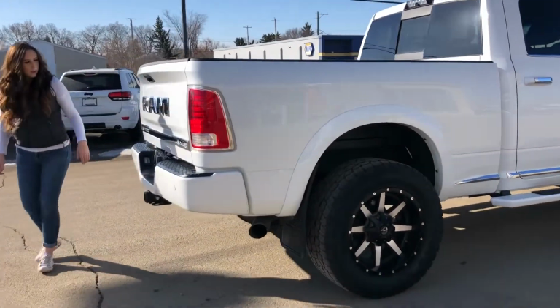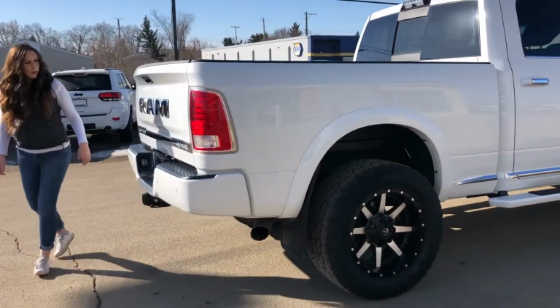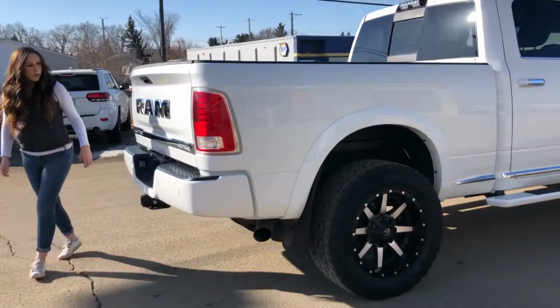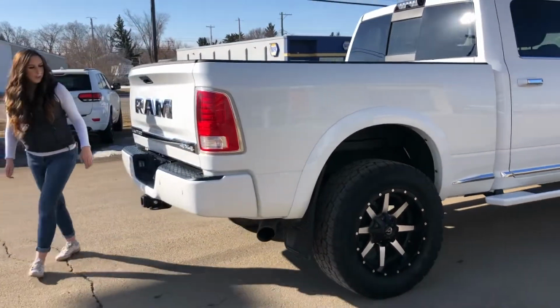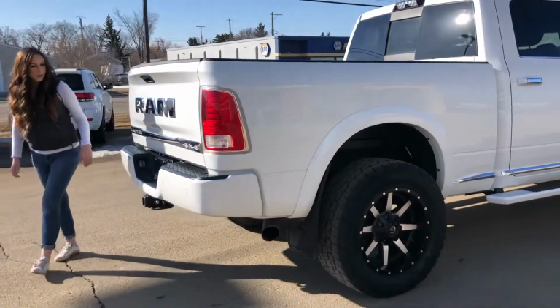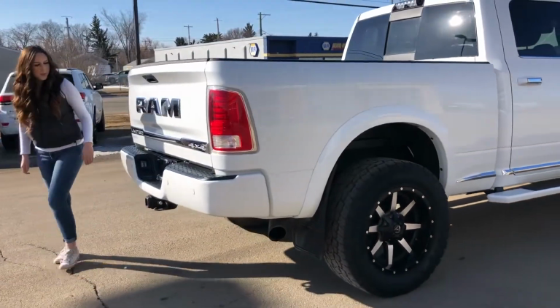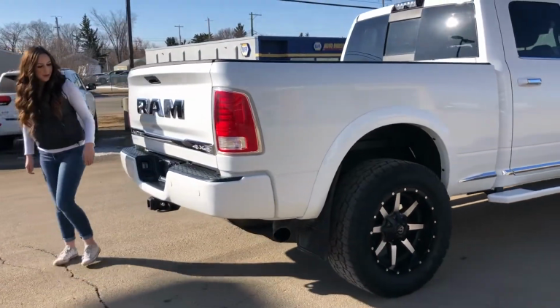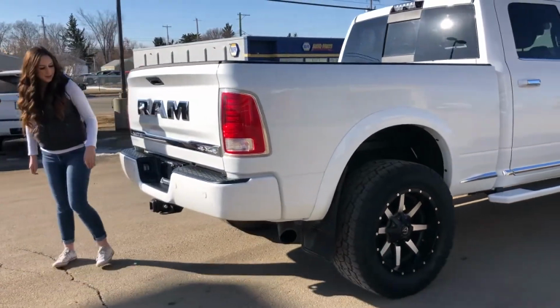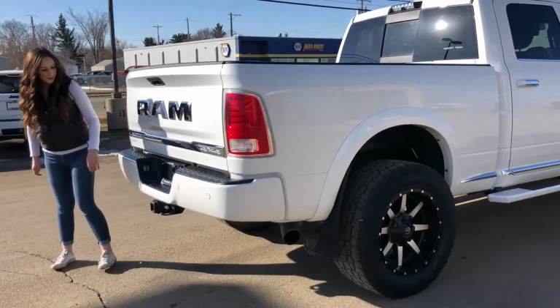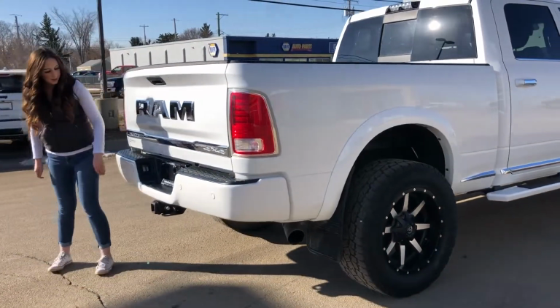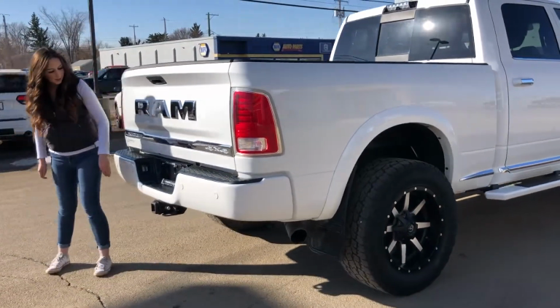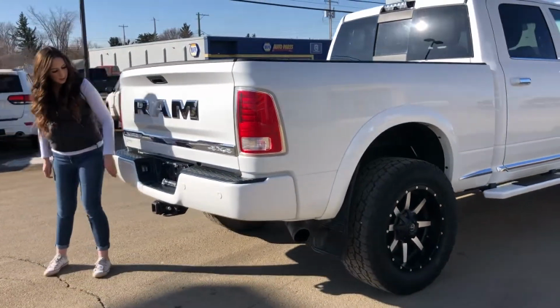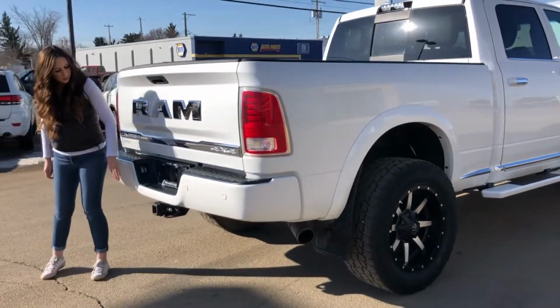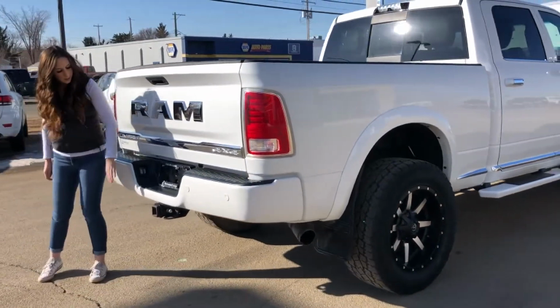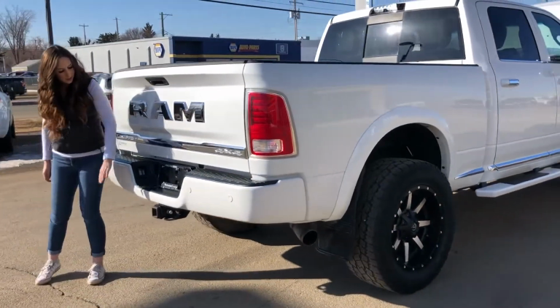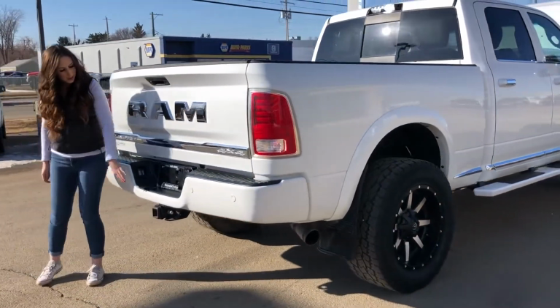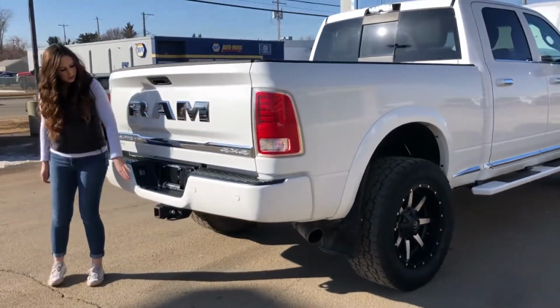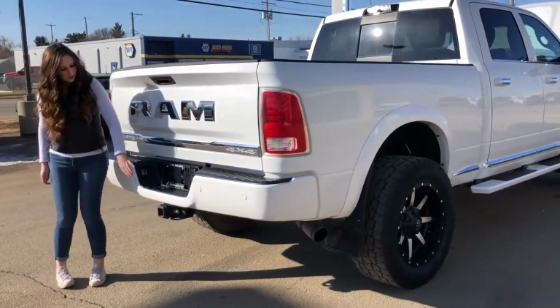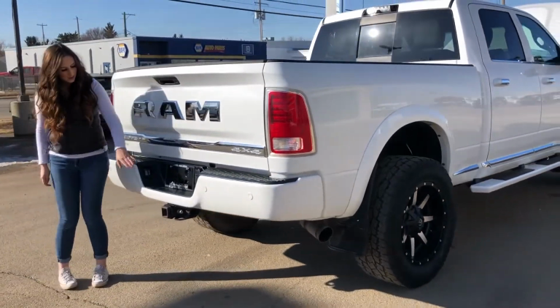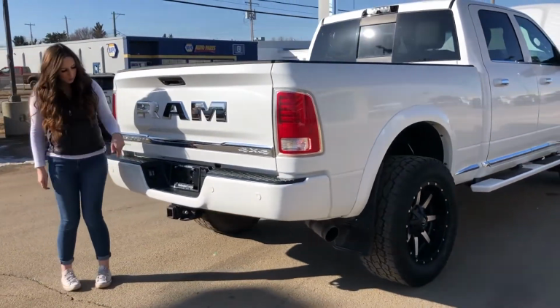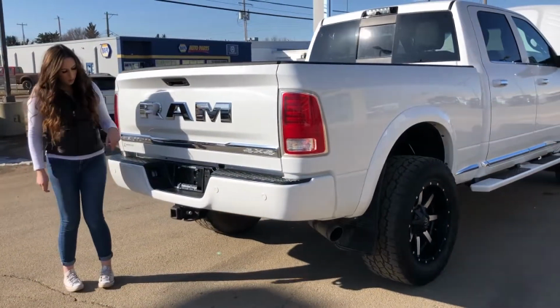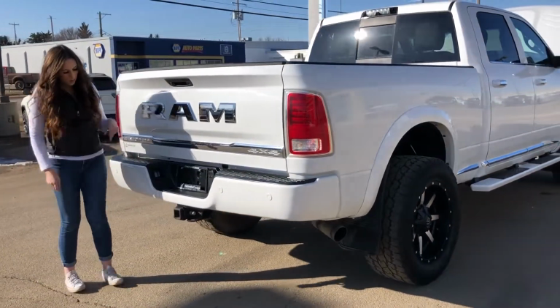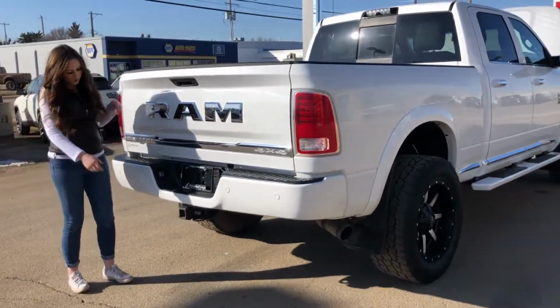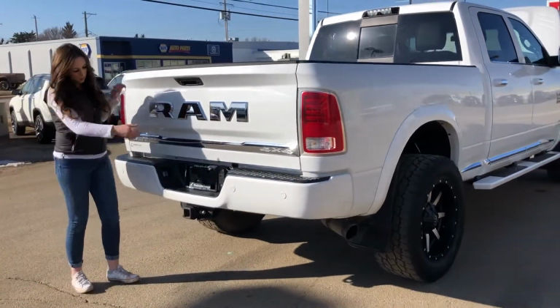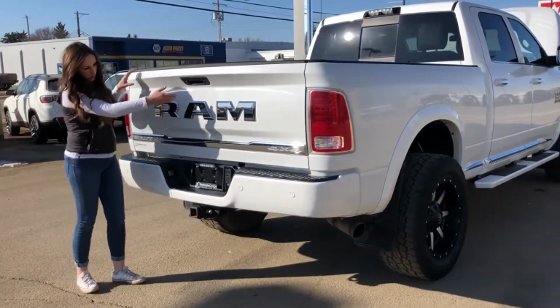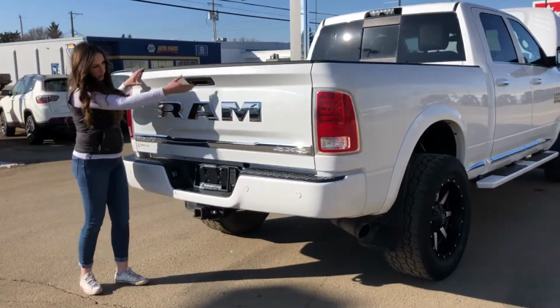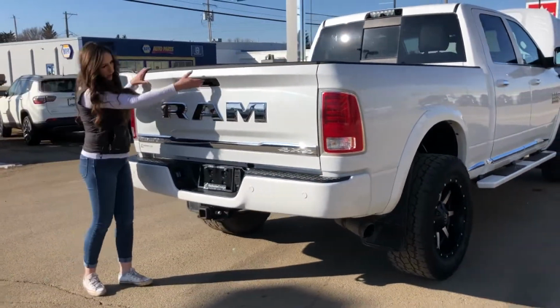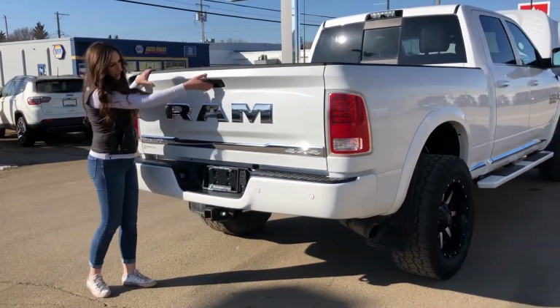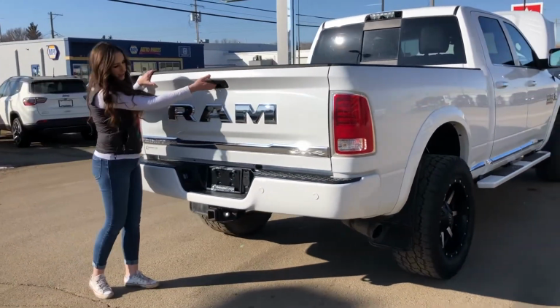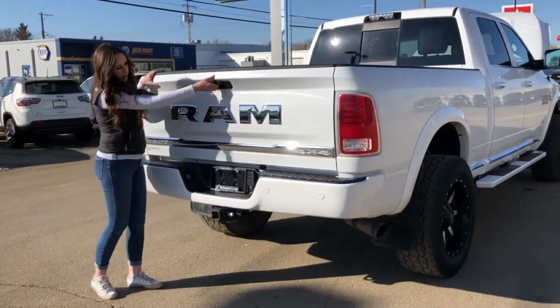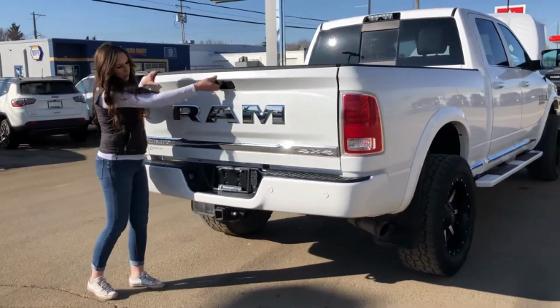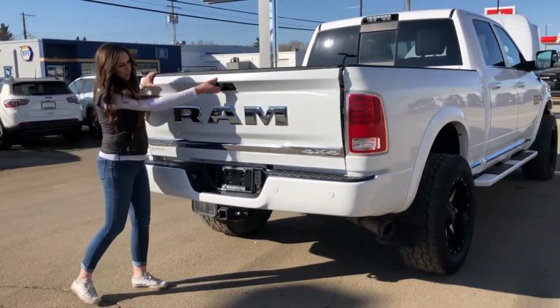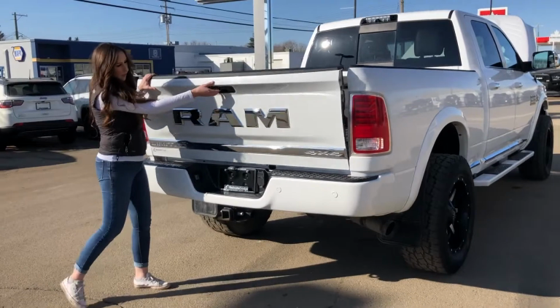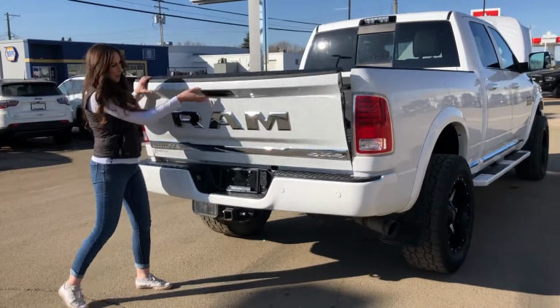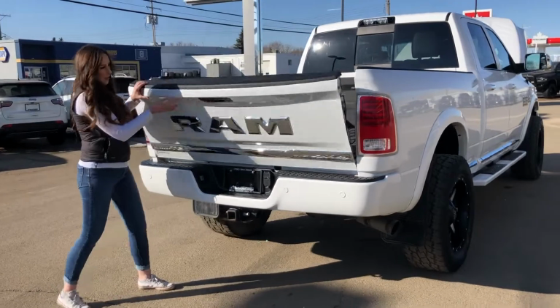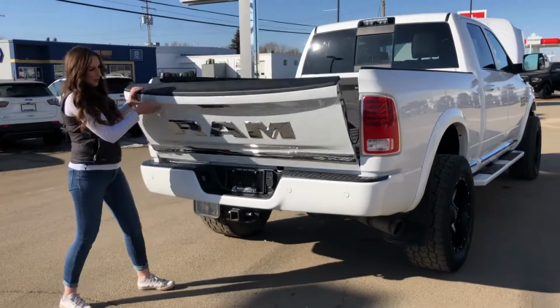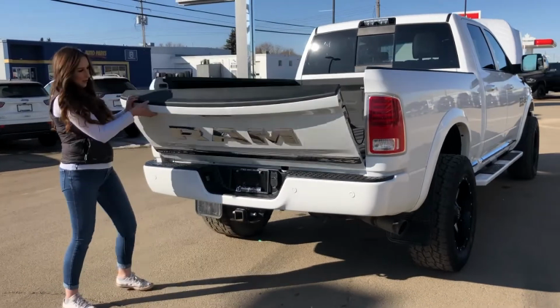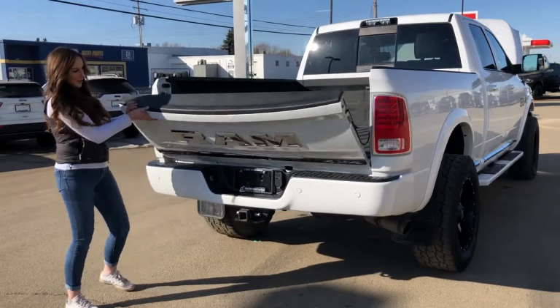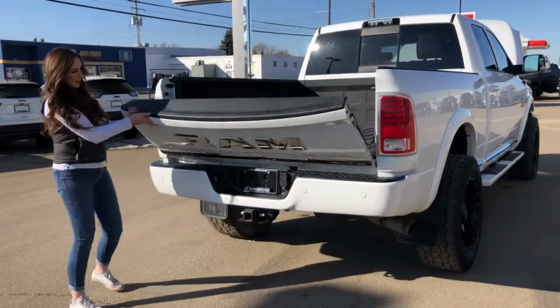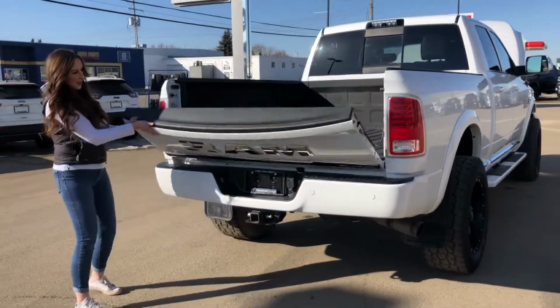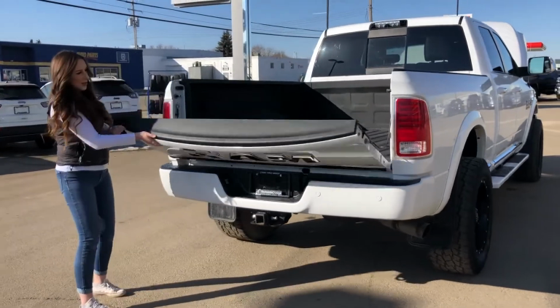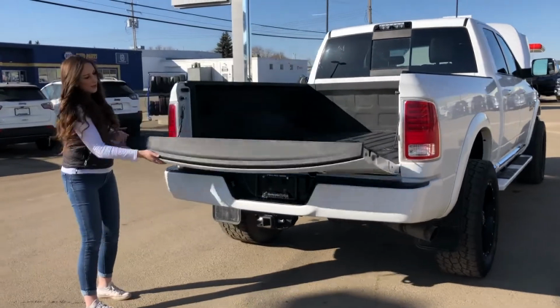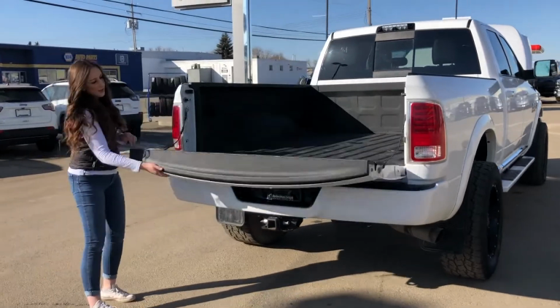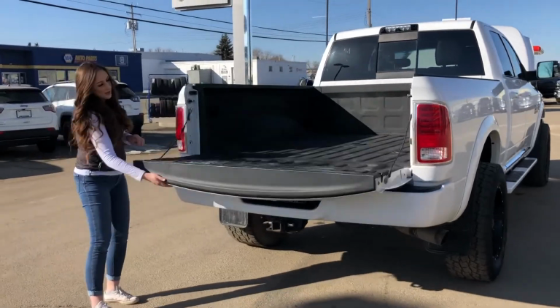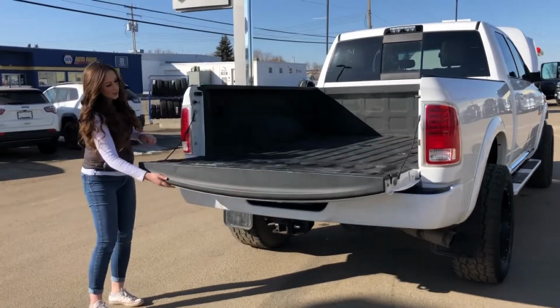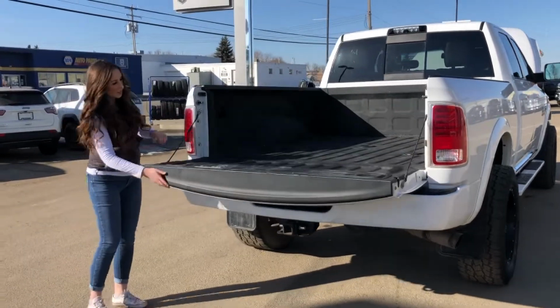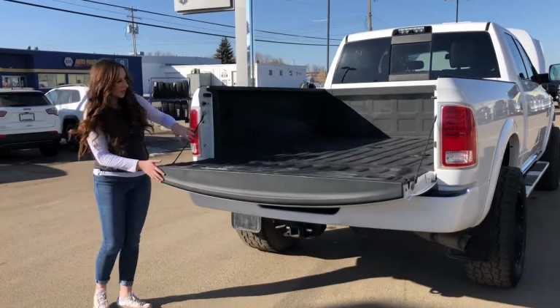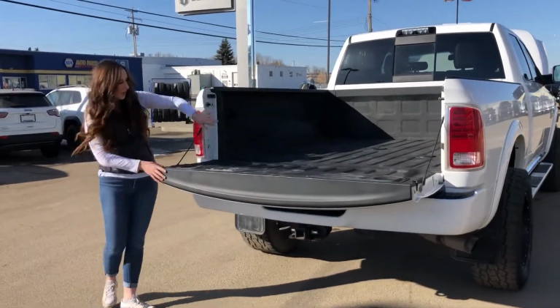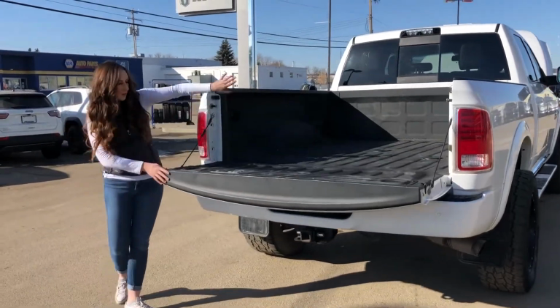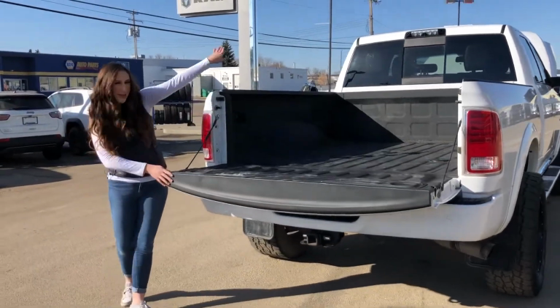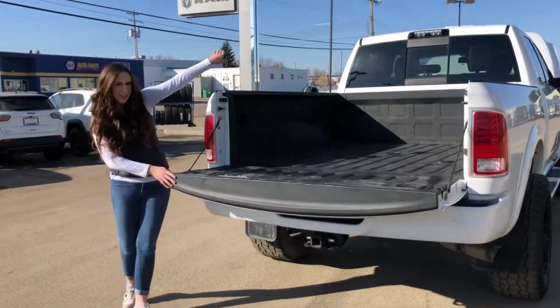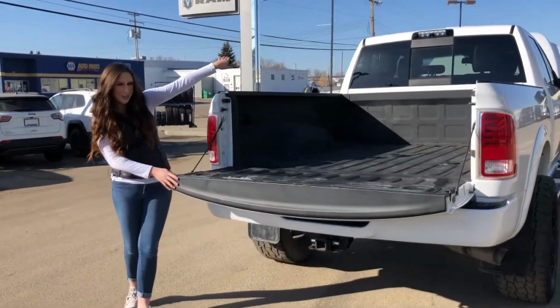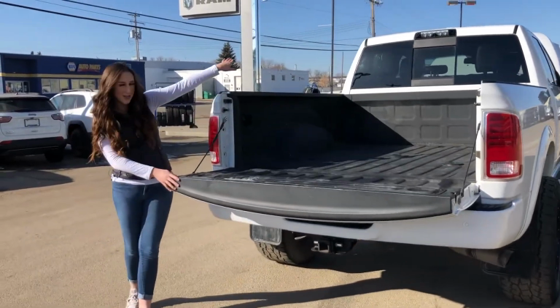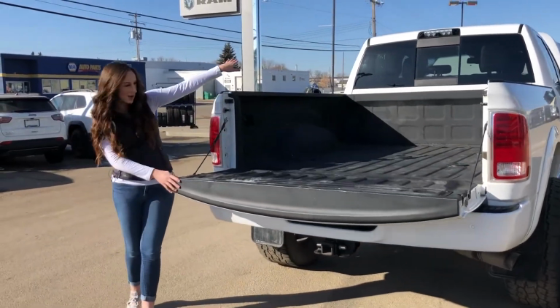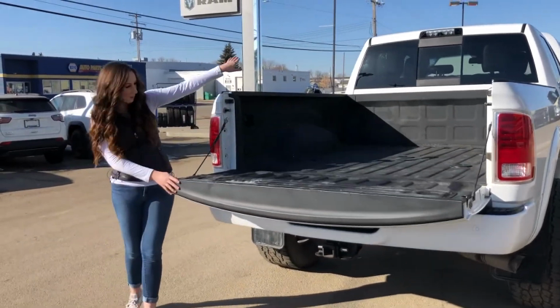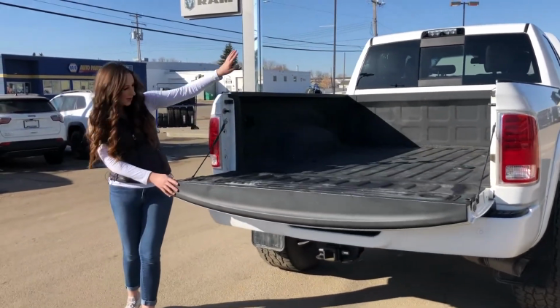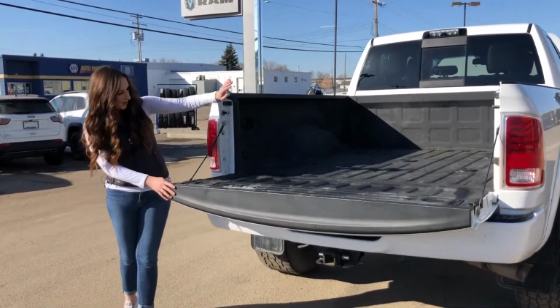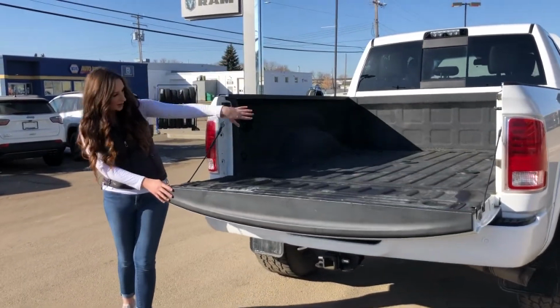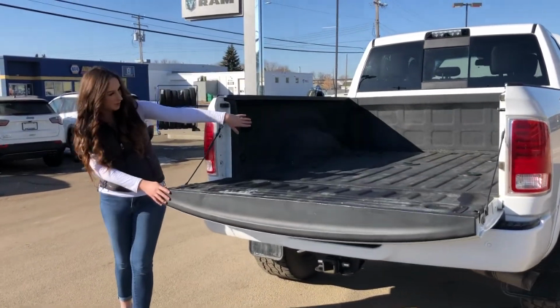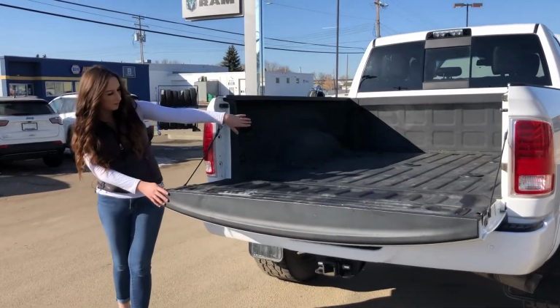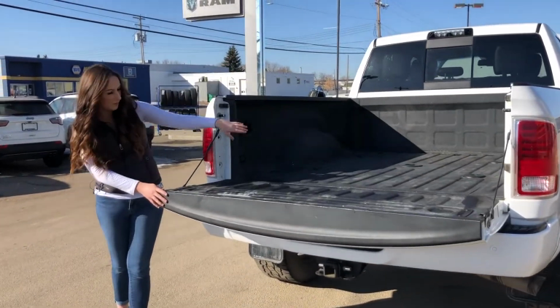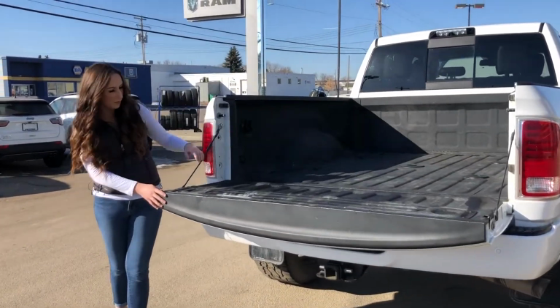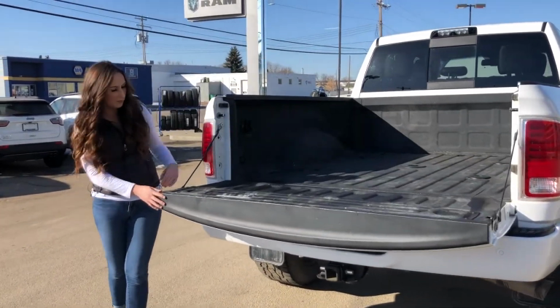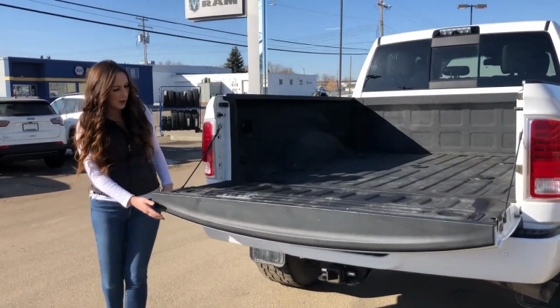All the way back here you do have your hitch receiver, wiring, all that good stuff. You also have your extra camera and your fifth wheel prep.